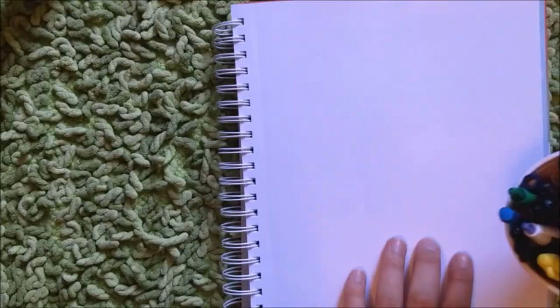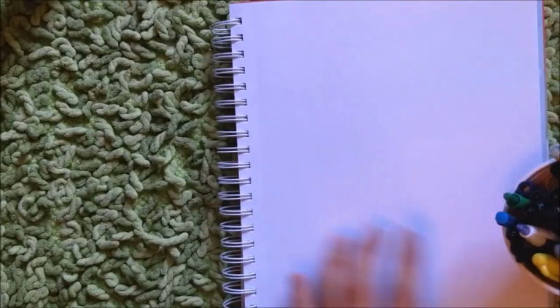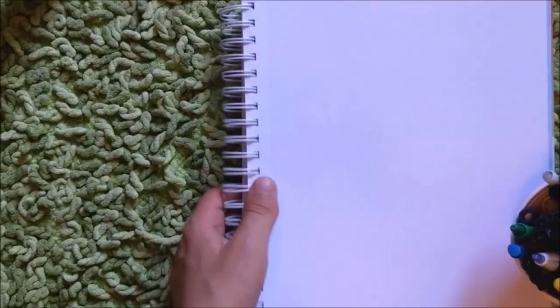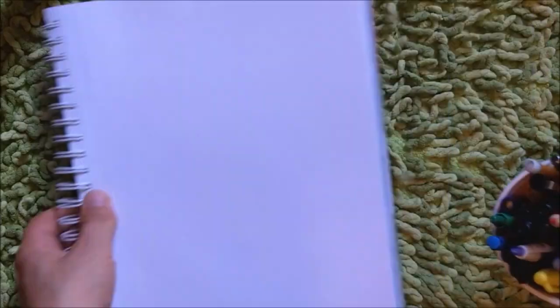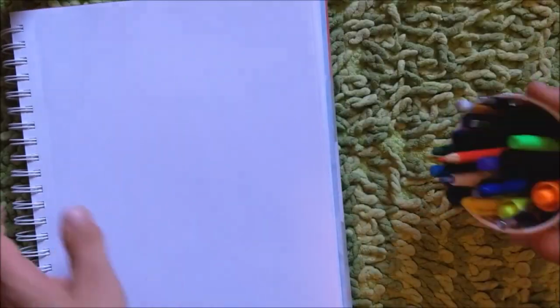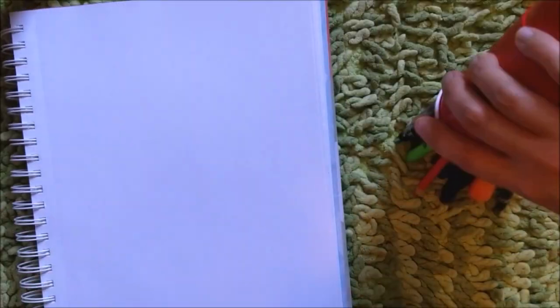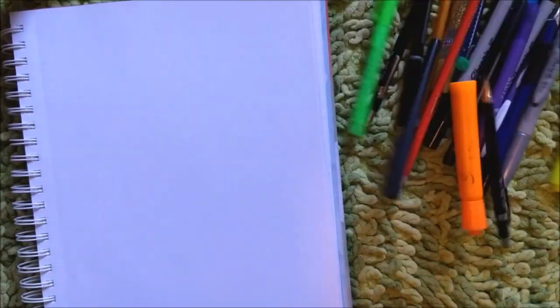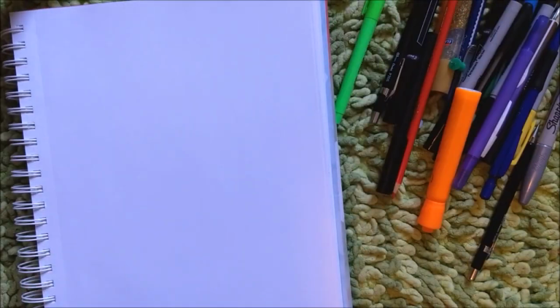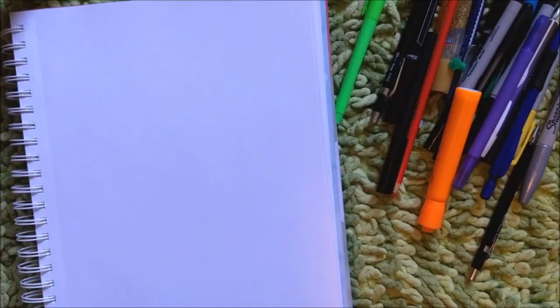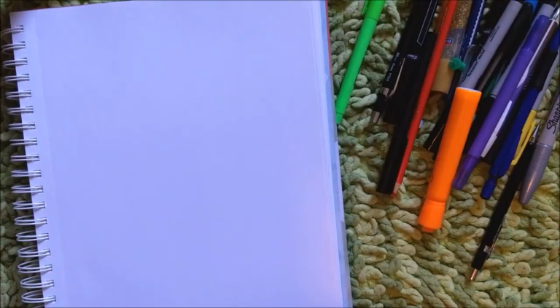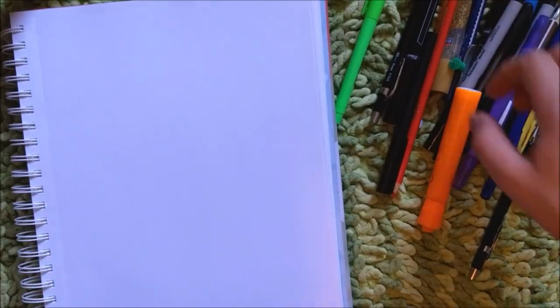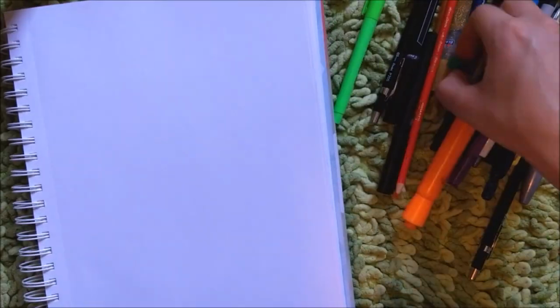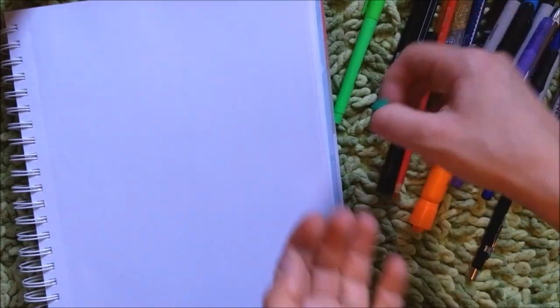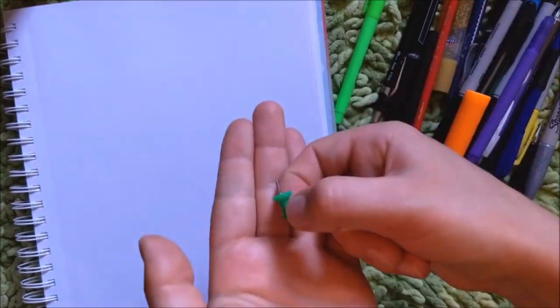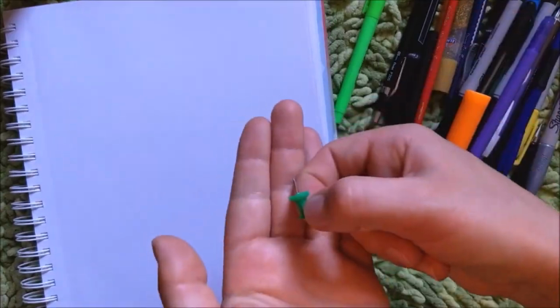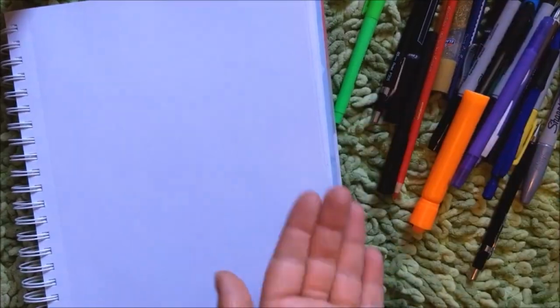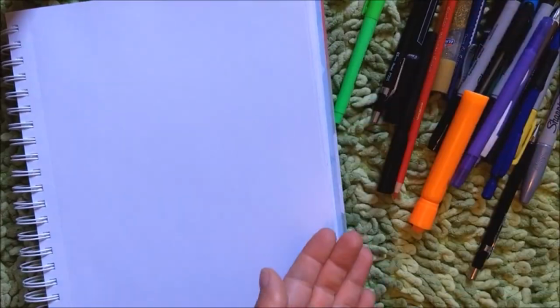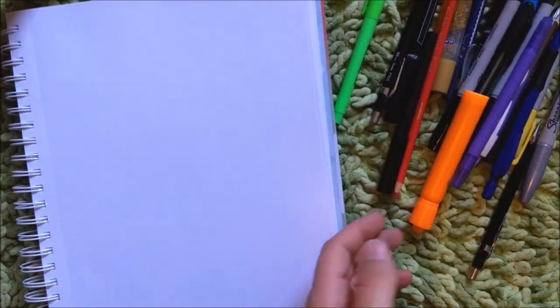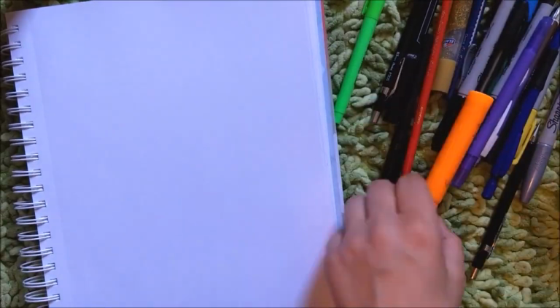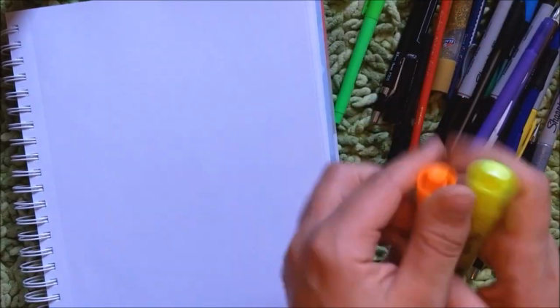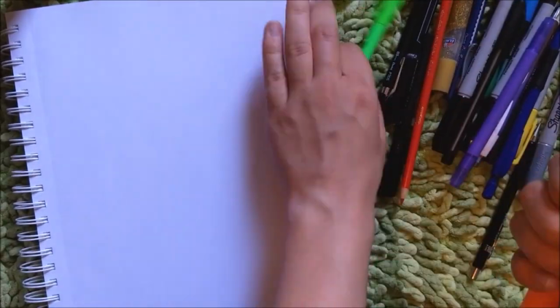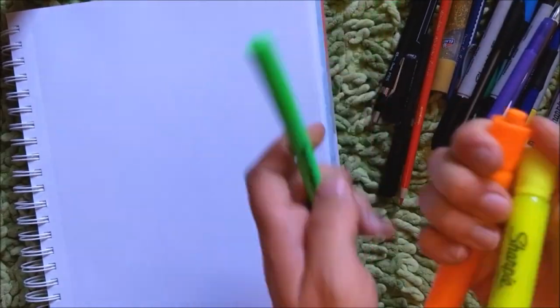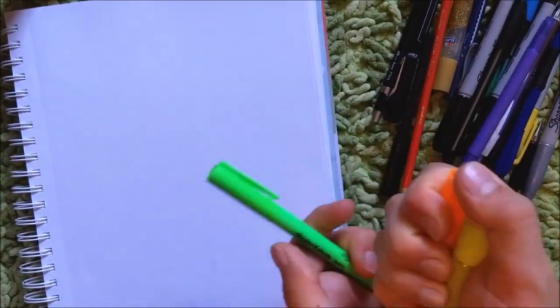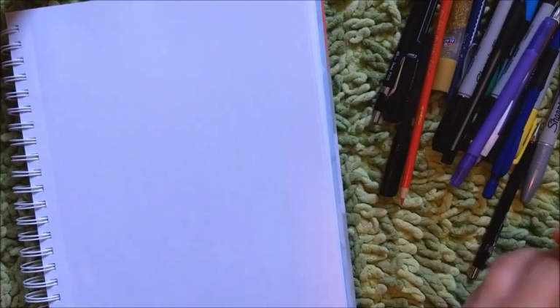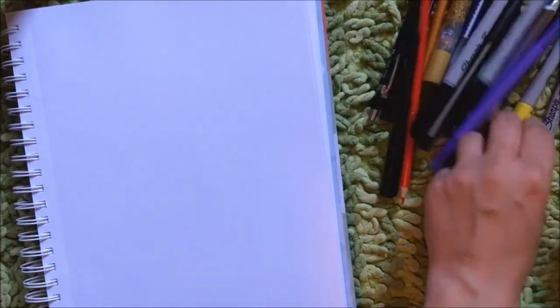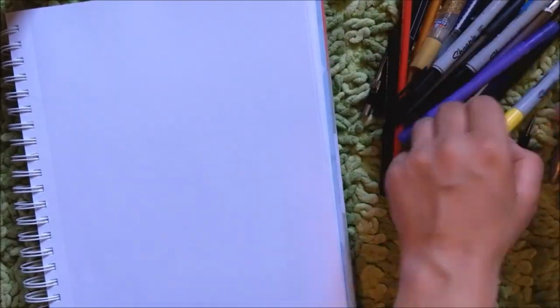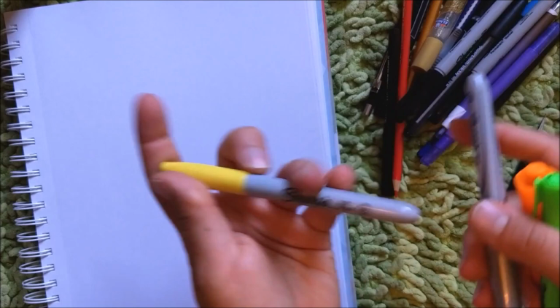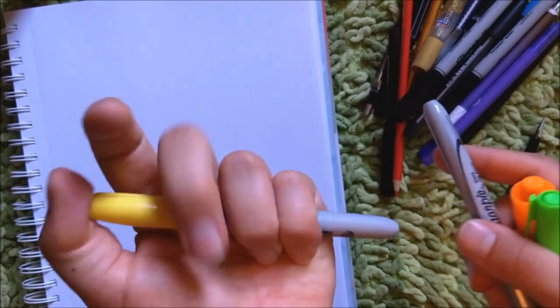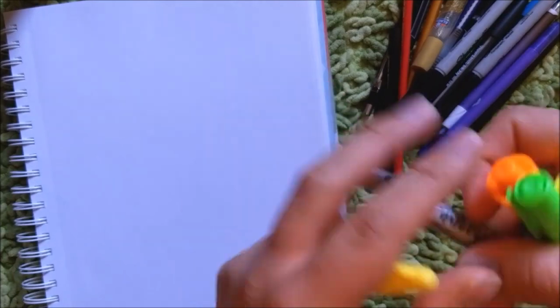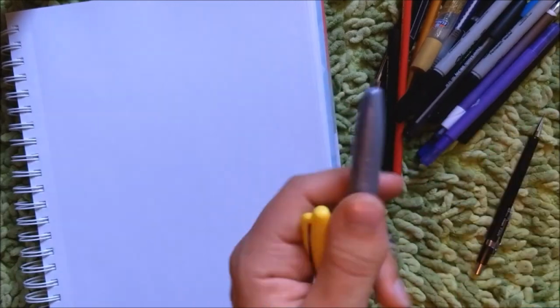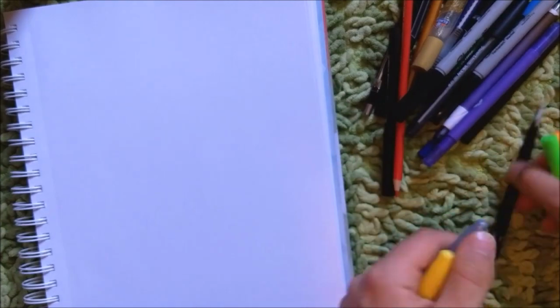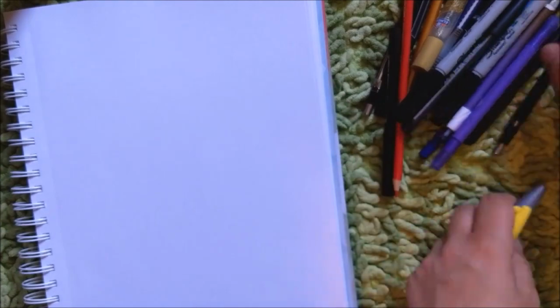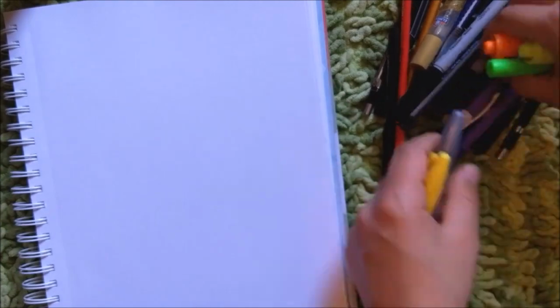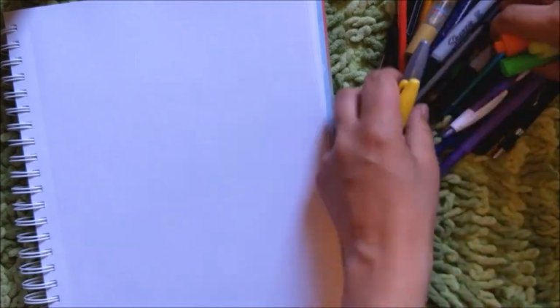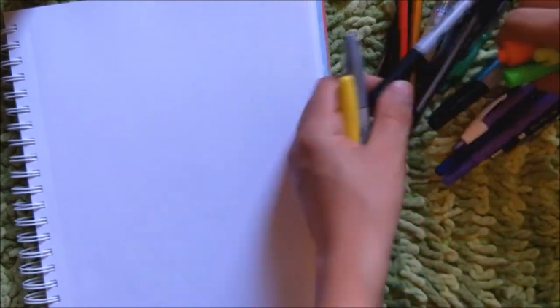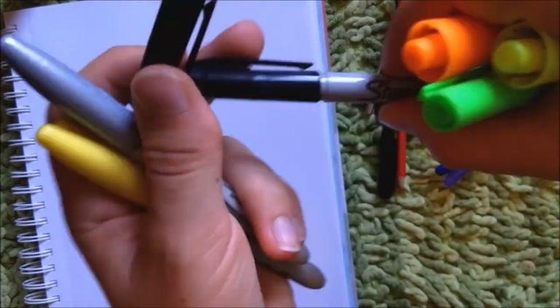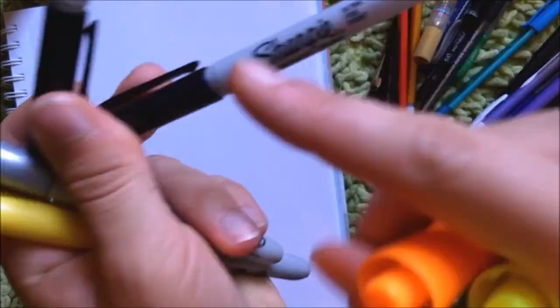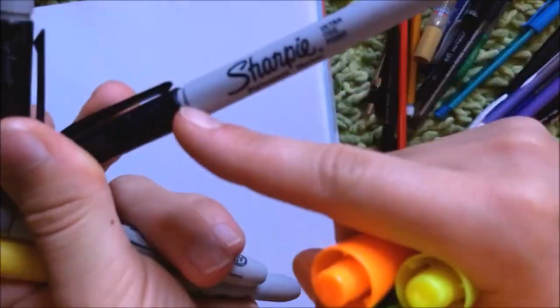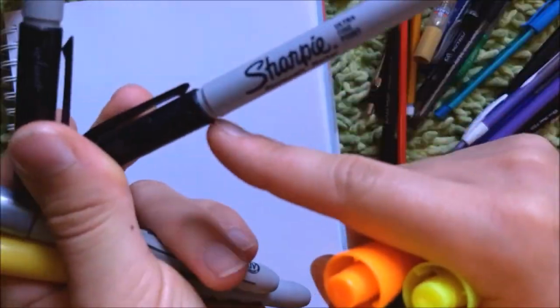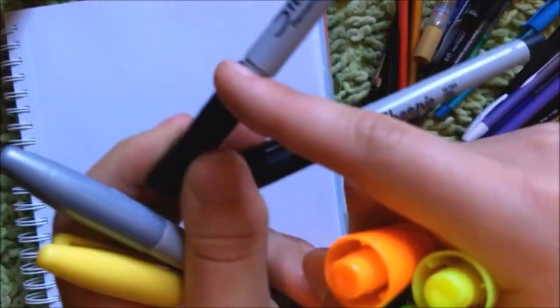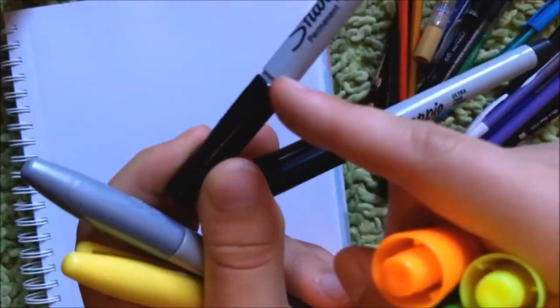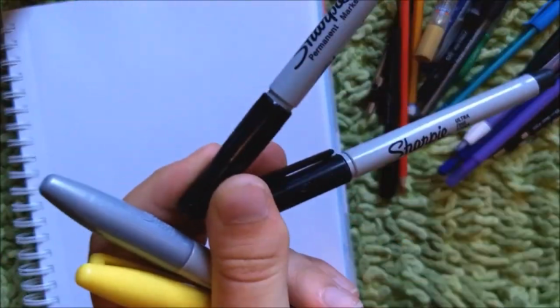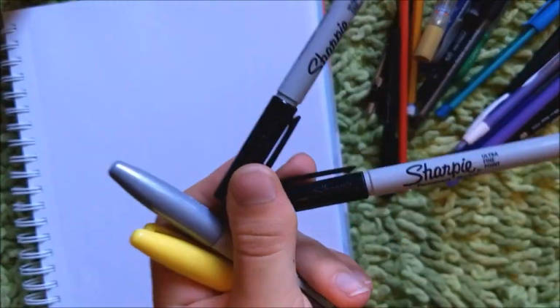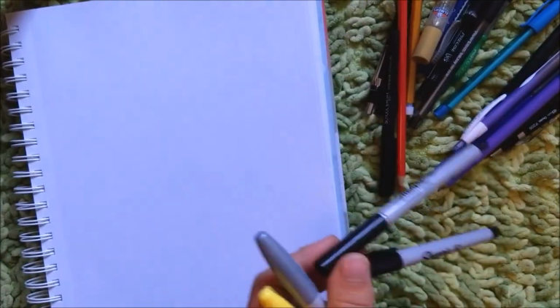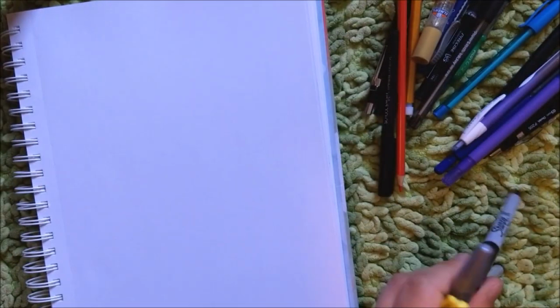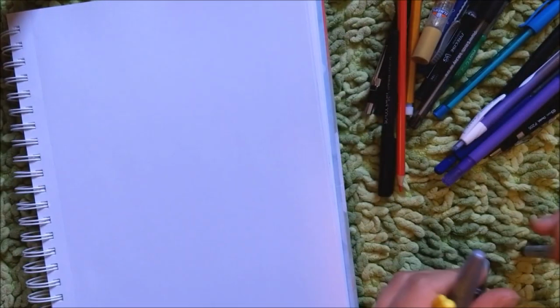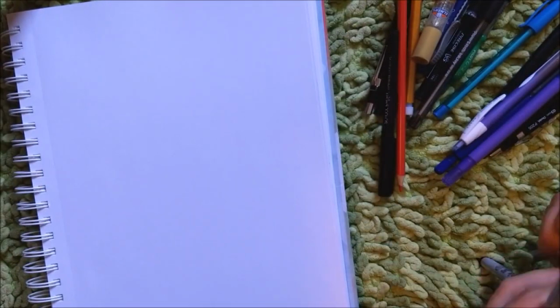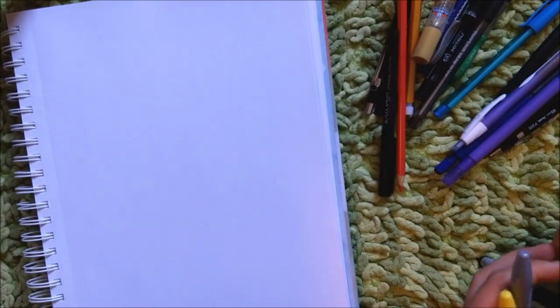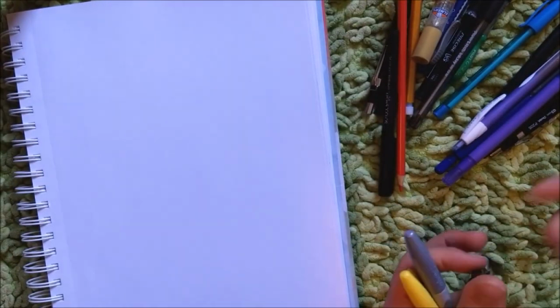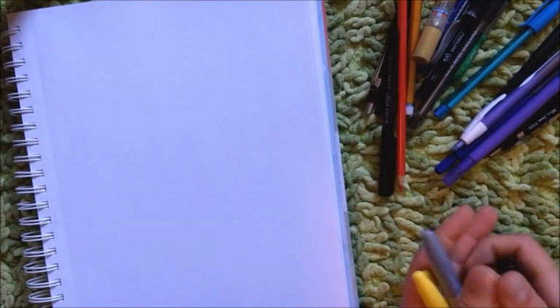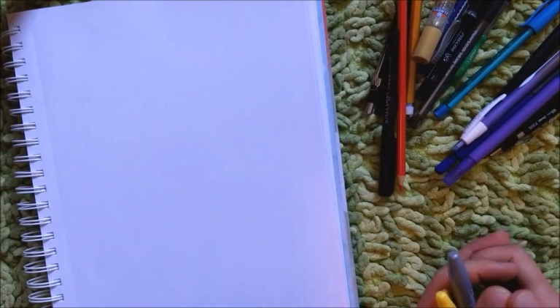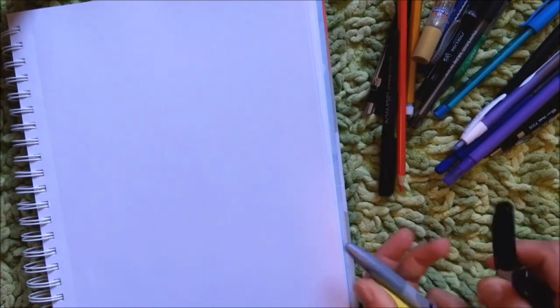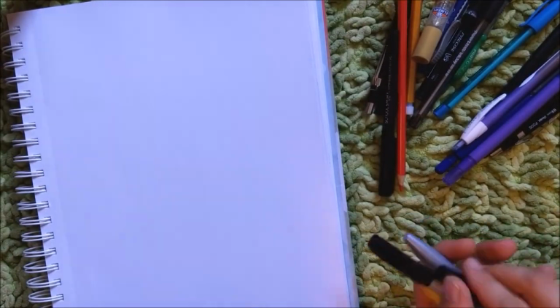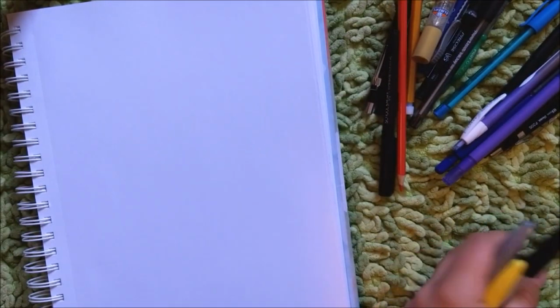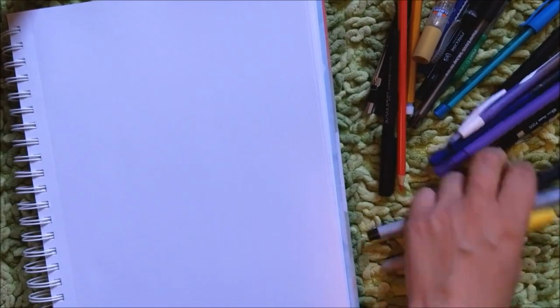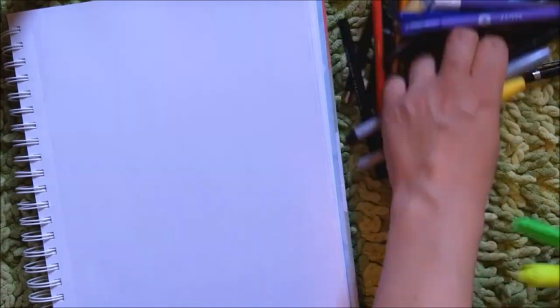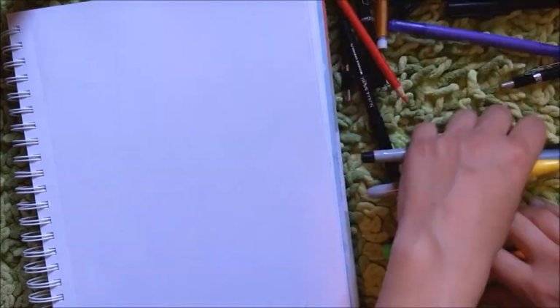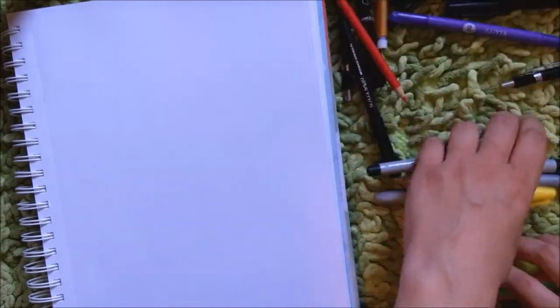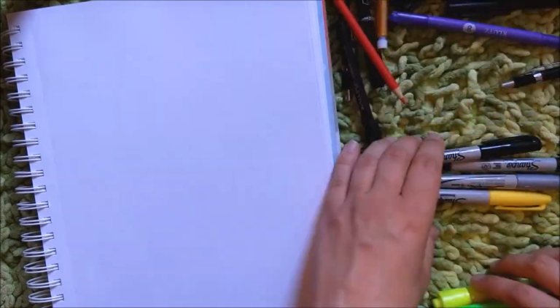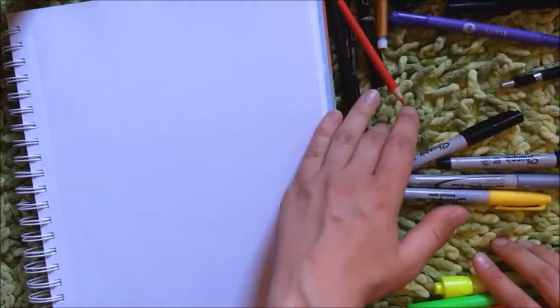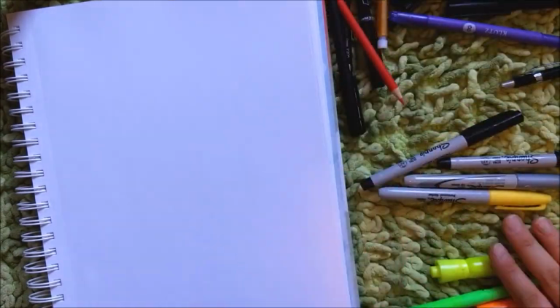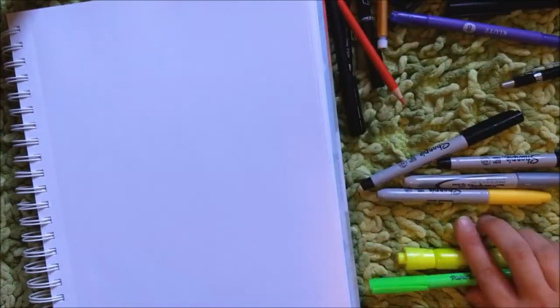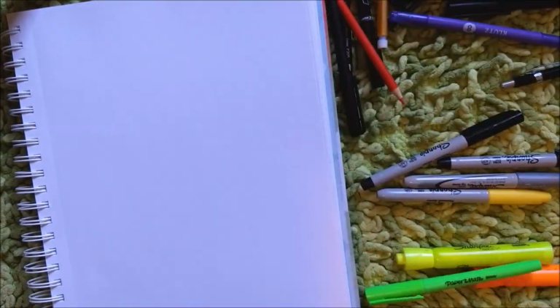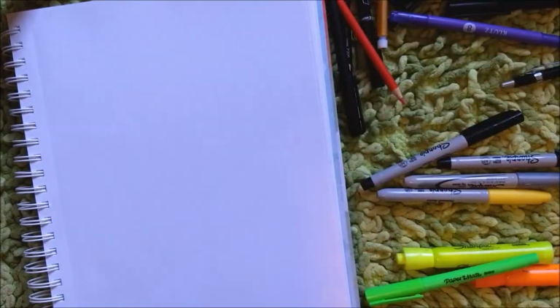I closed my window for this, hopefully there won't be any noises. So I'm kinda sorting things based on their type.